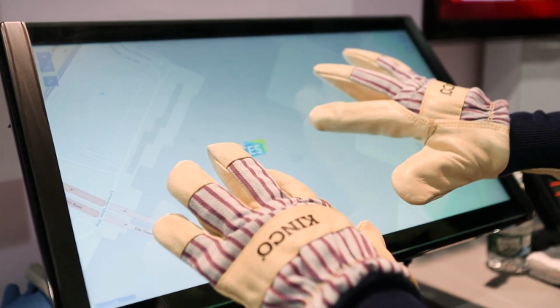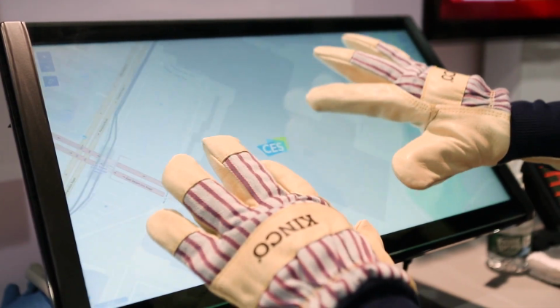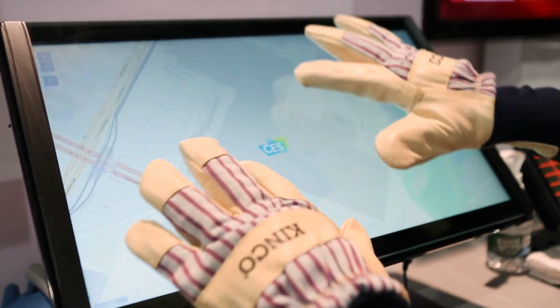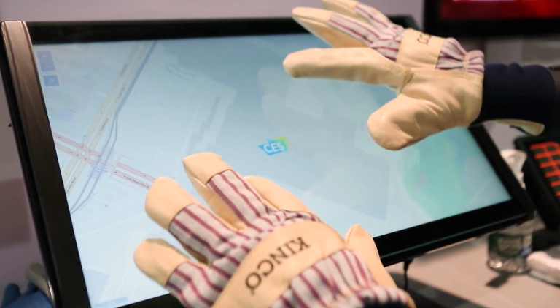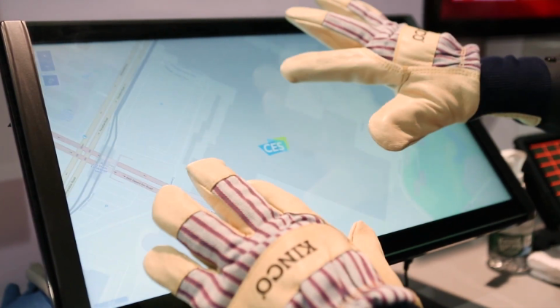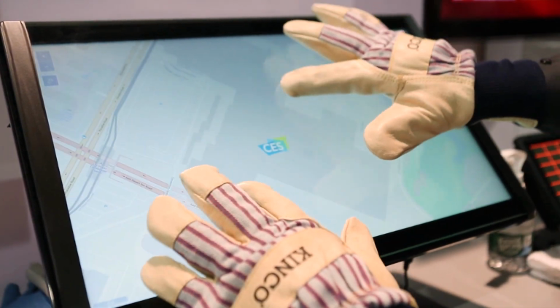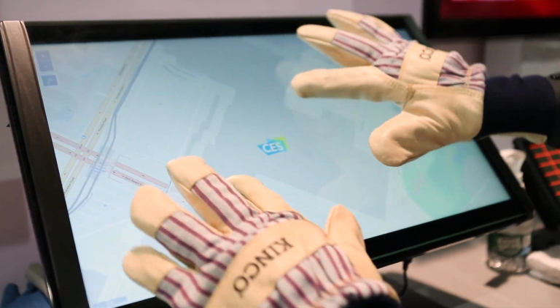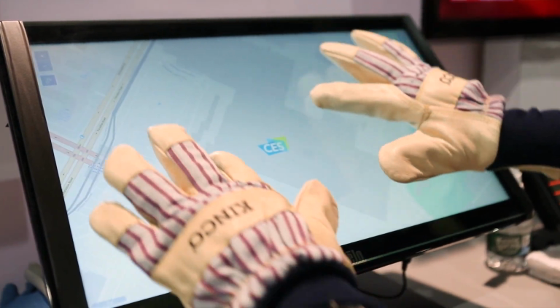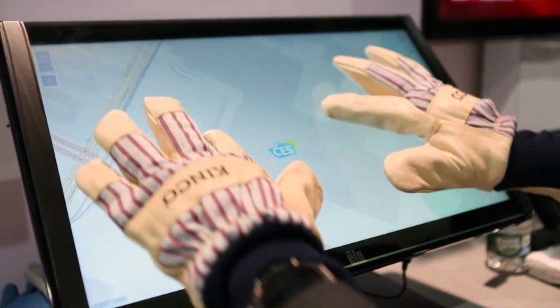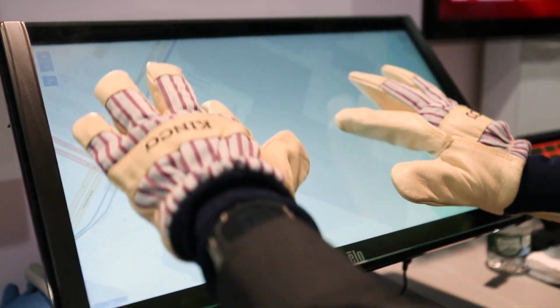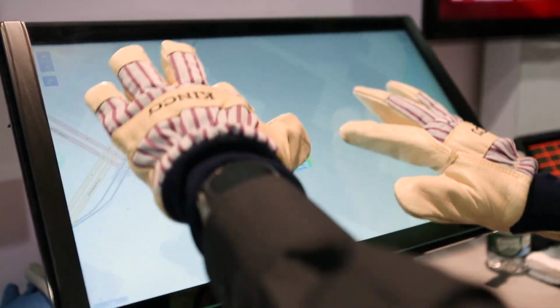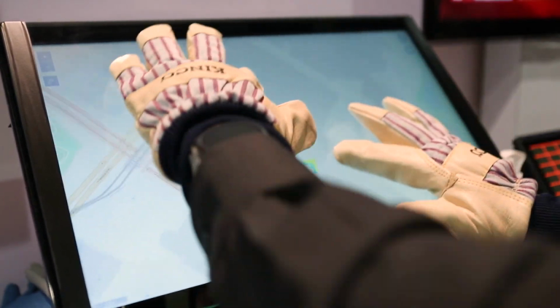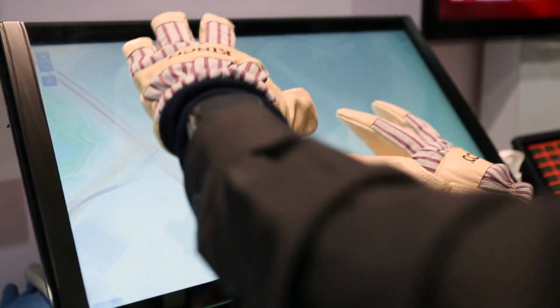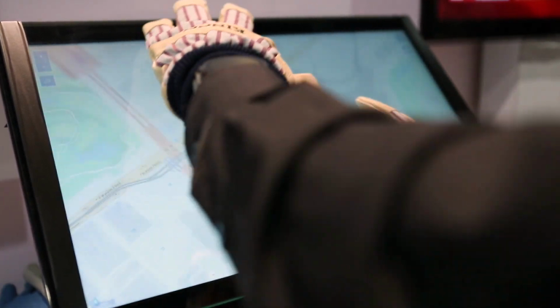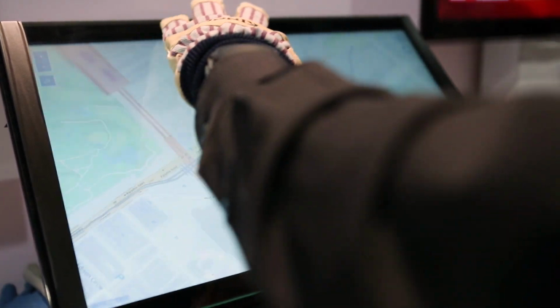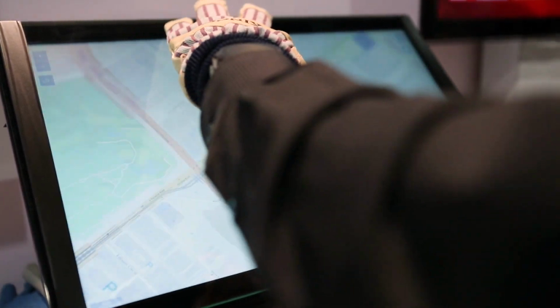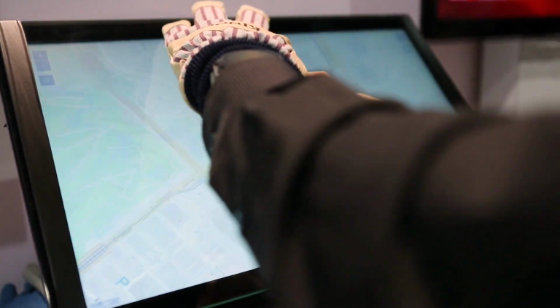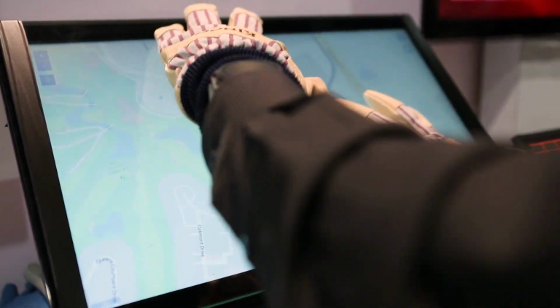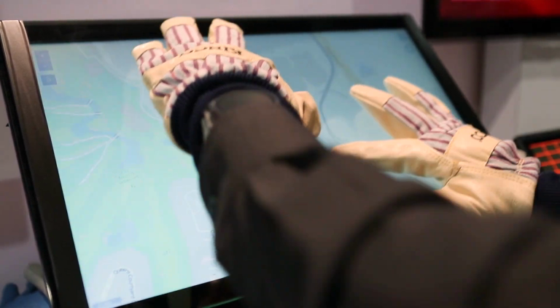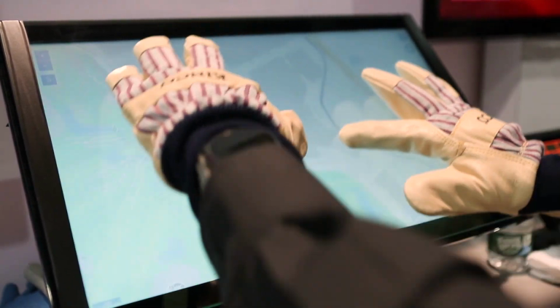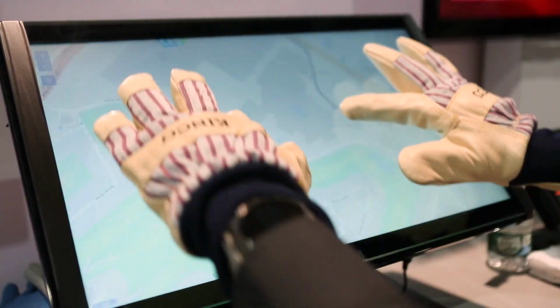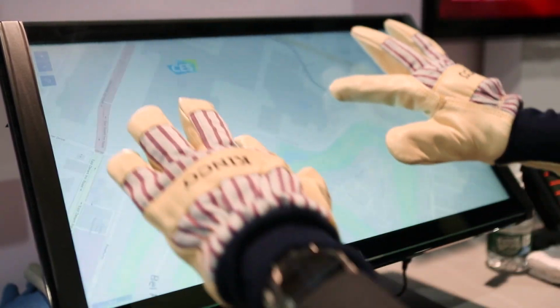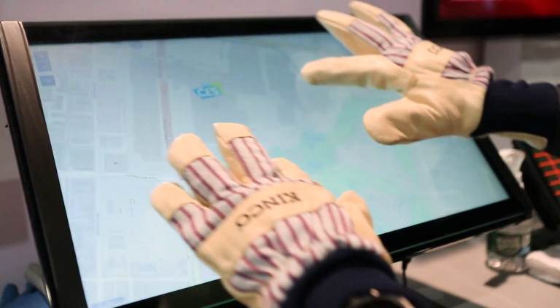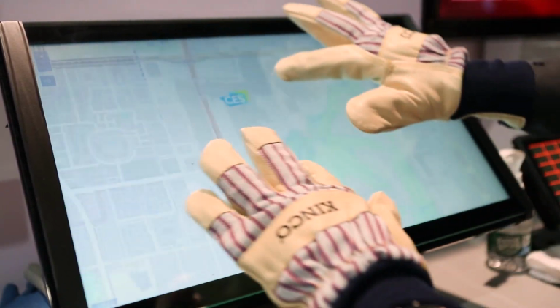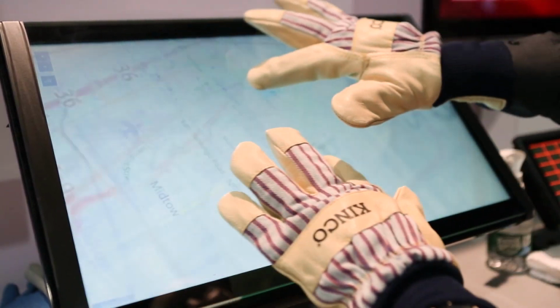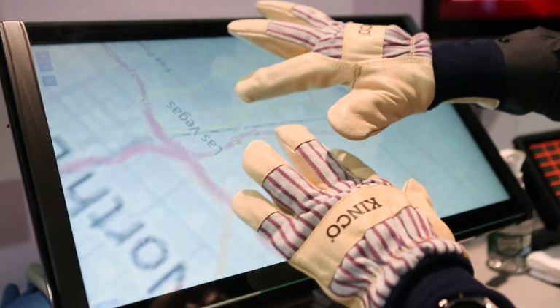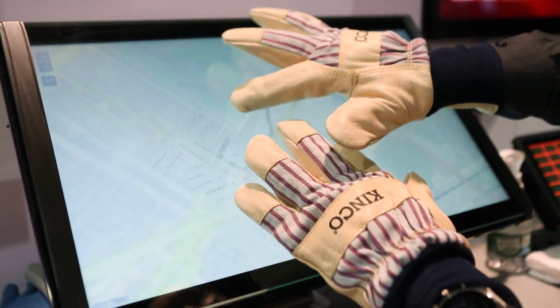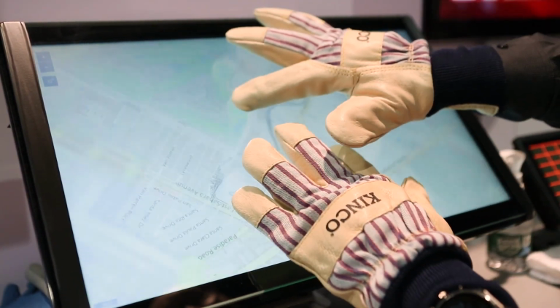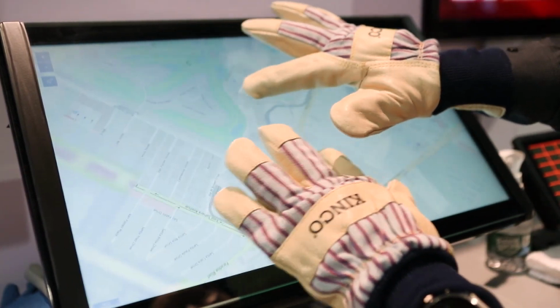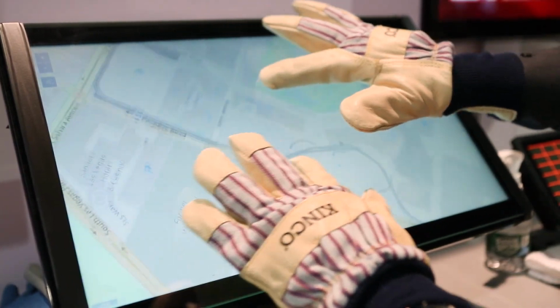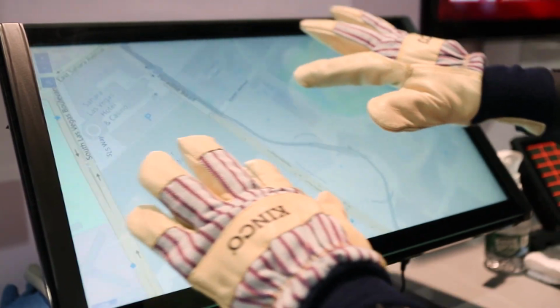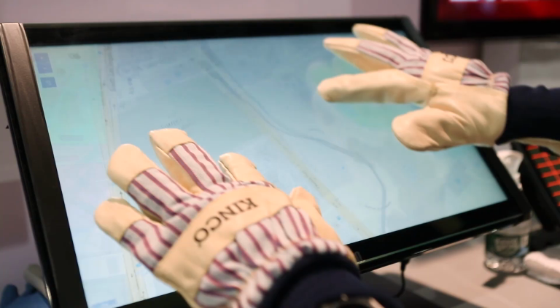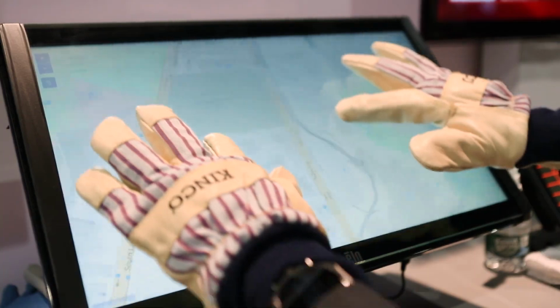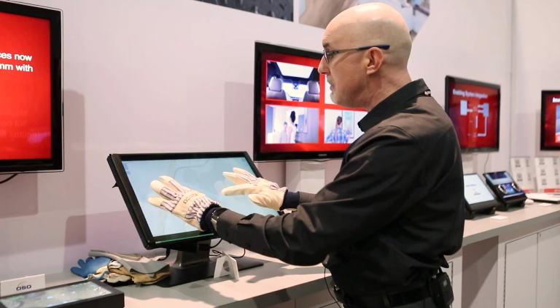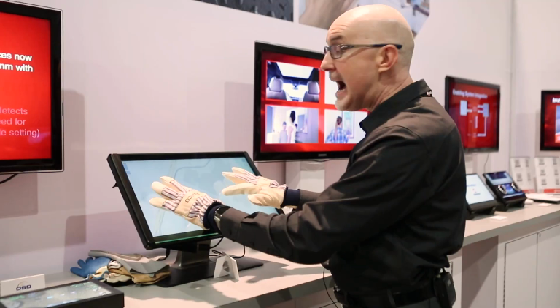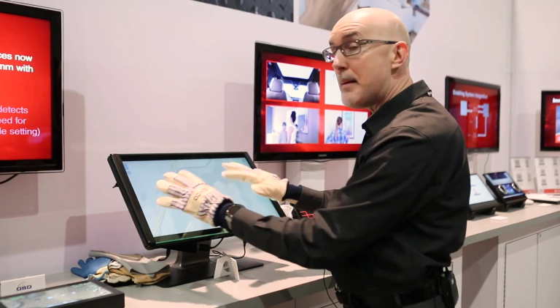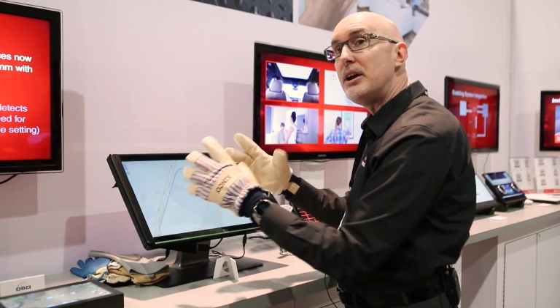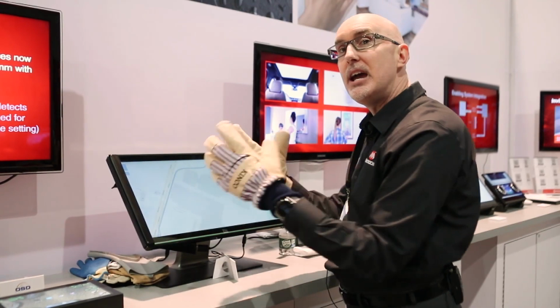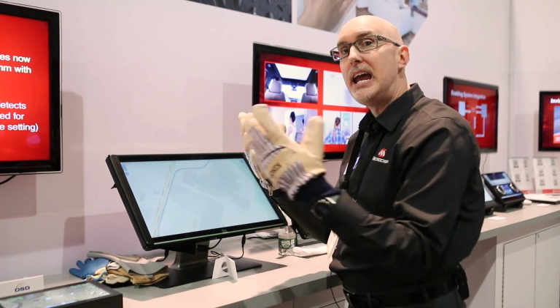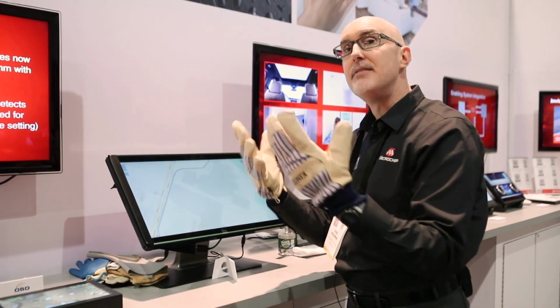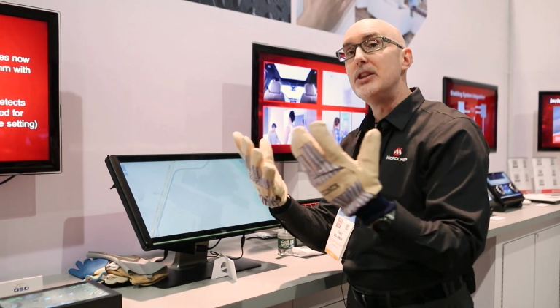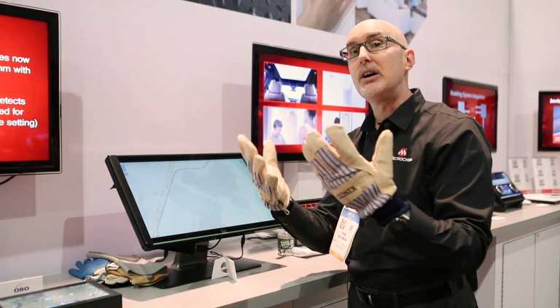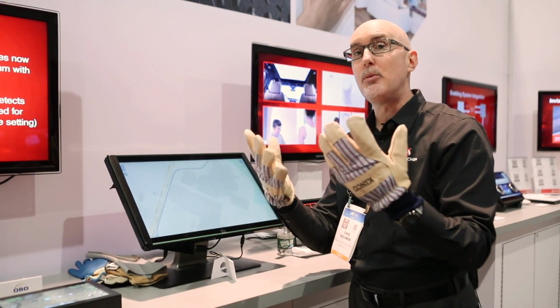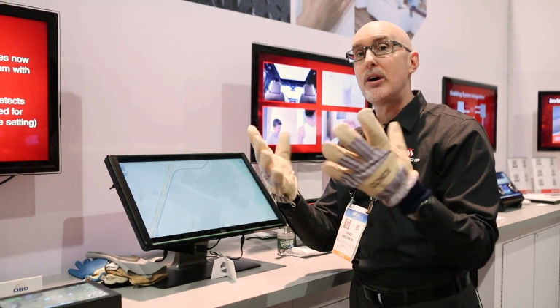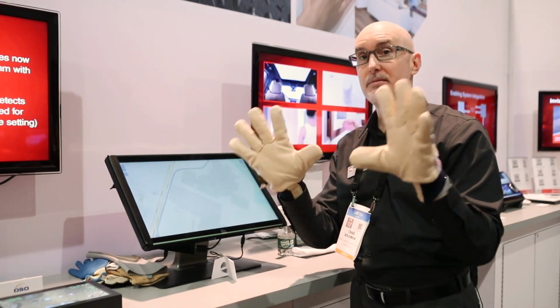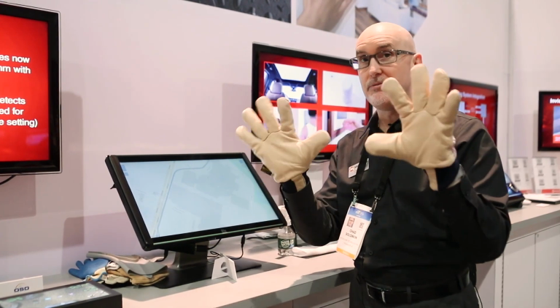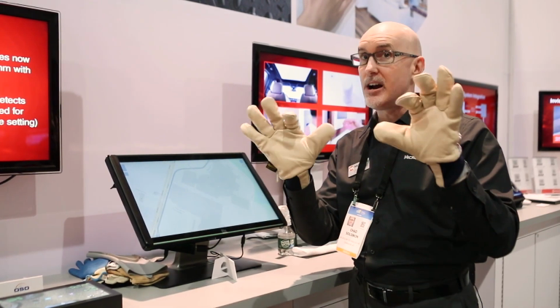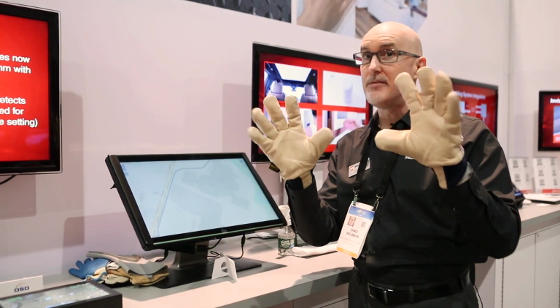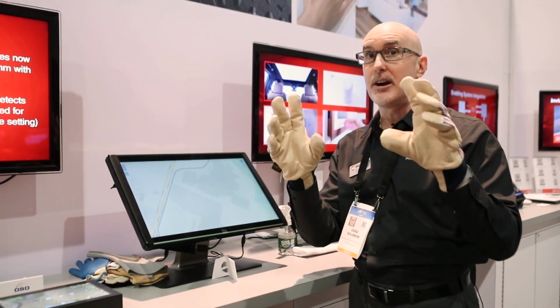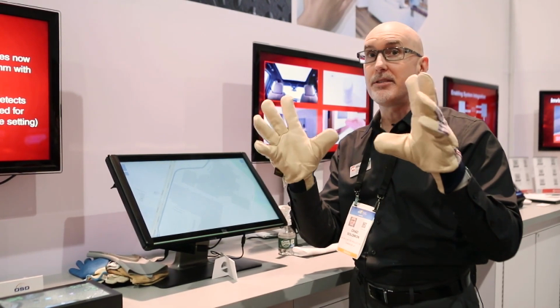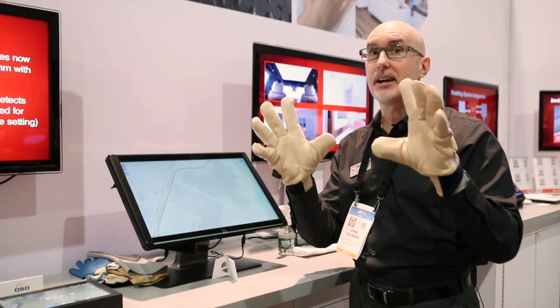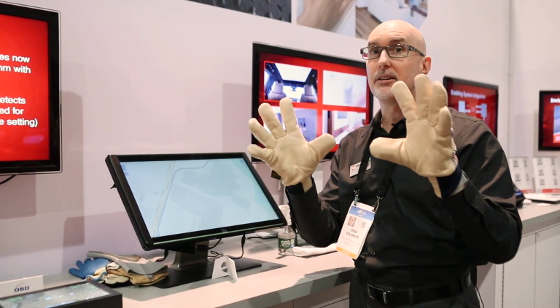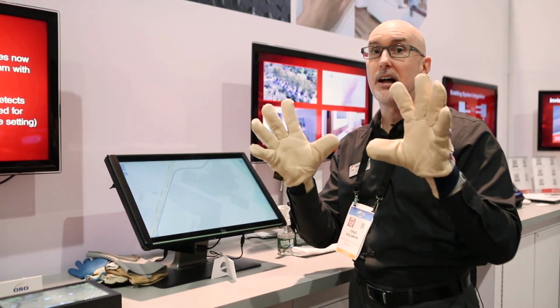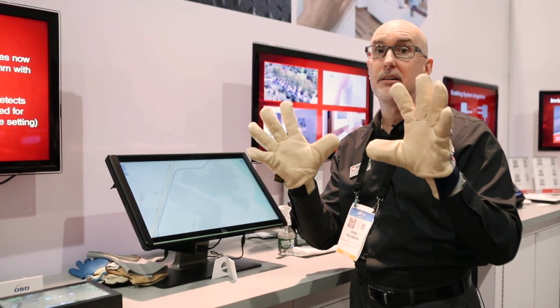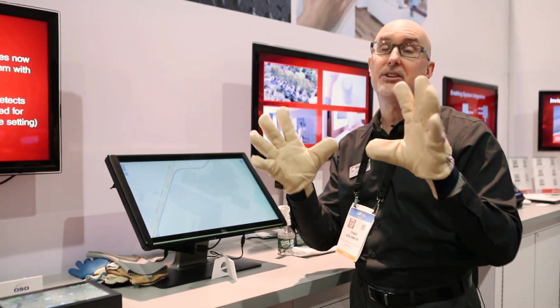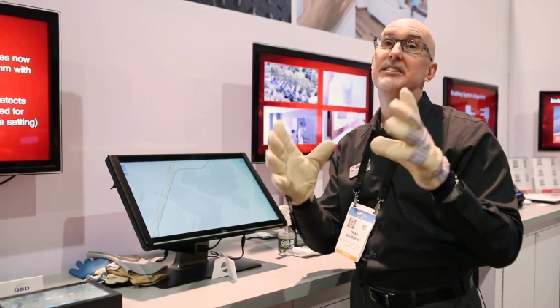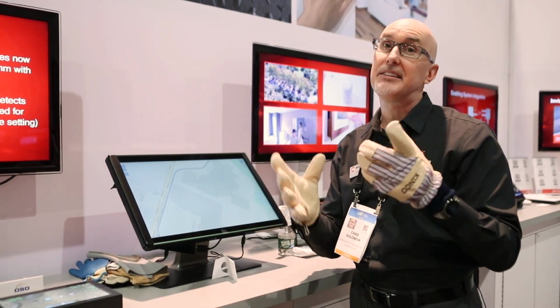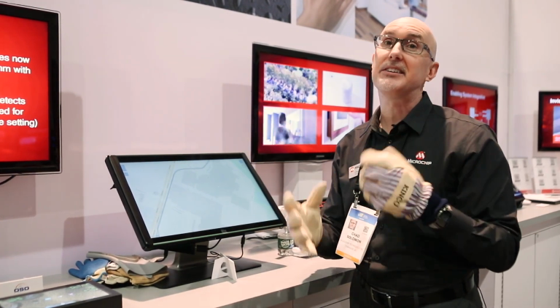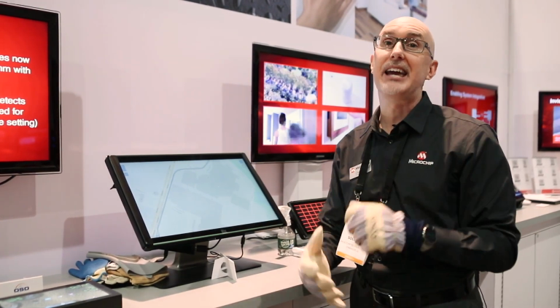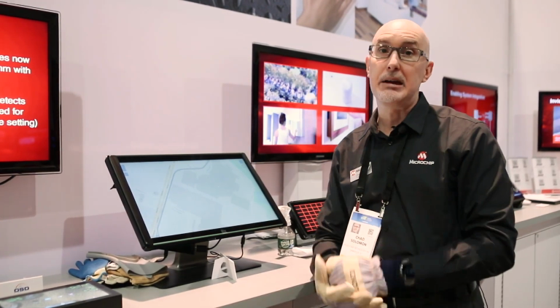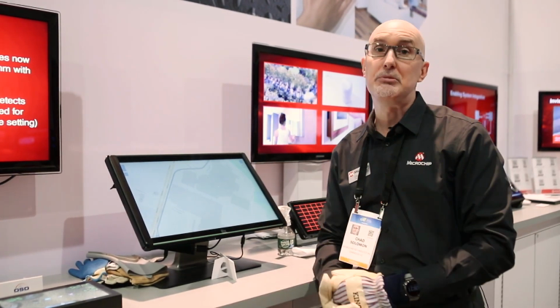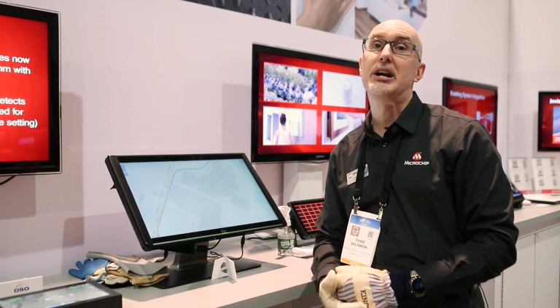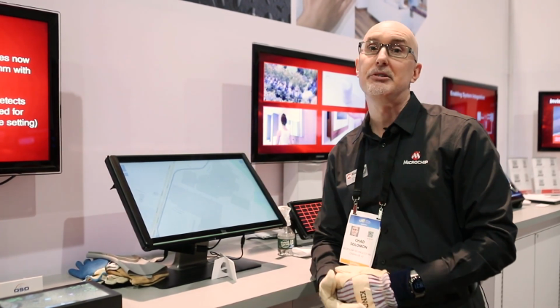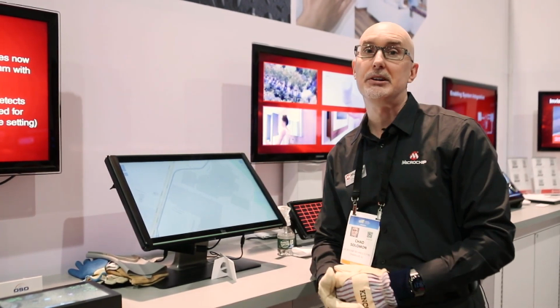You can see that I can pinch, I can zoom, and I can rotate the map even though I'm wearing very very thick gloves — and that's a game changer.